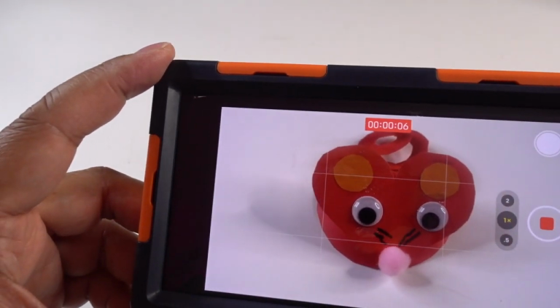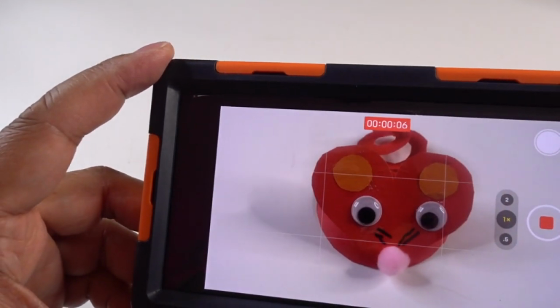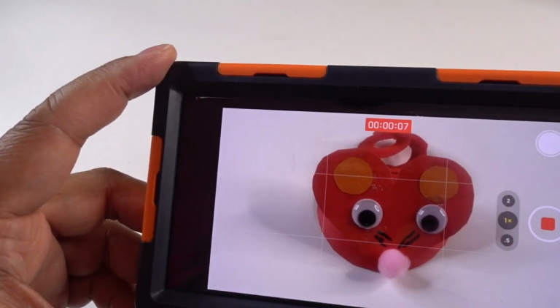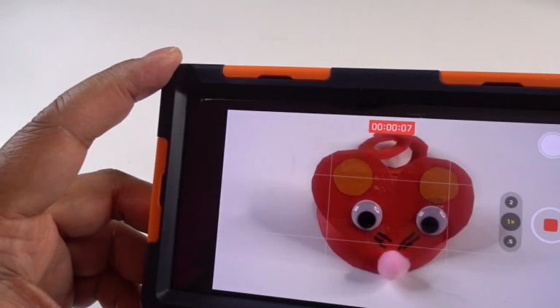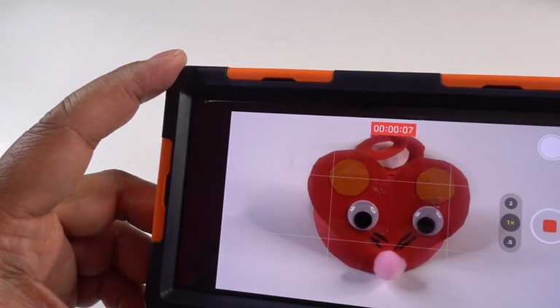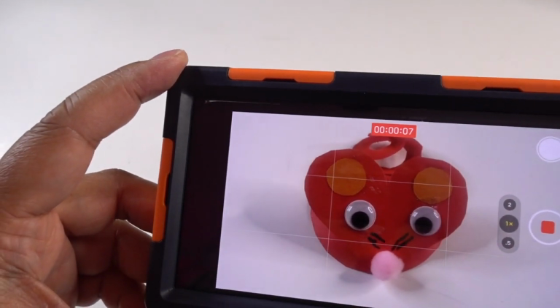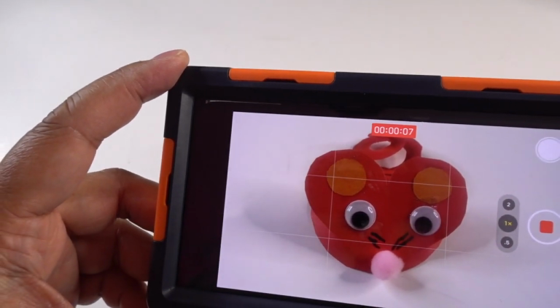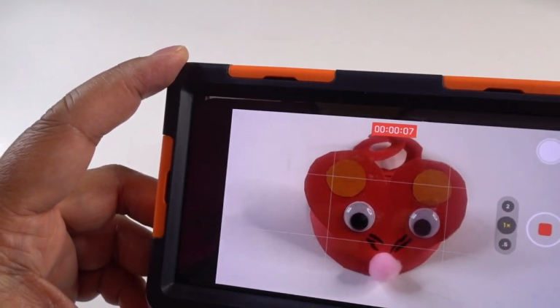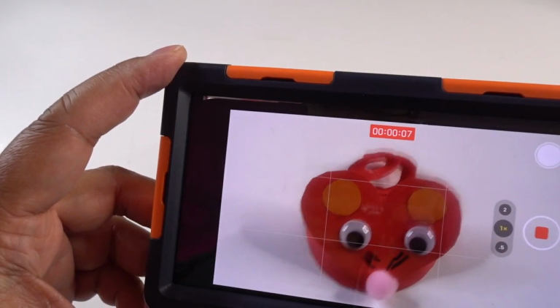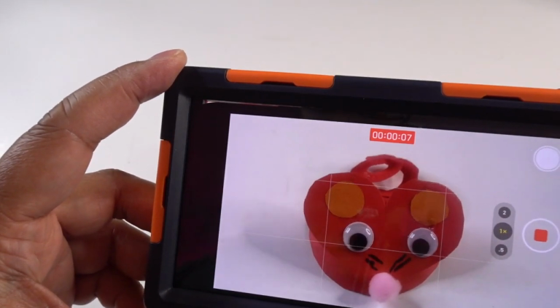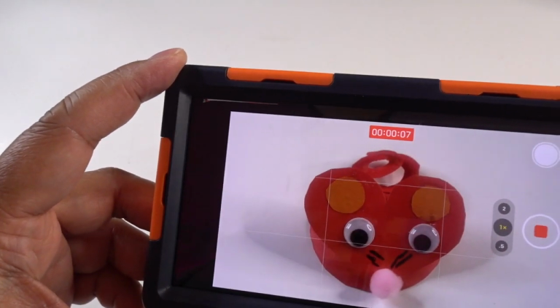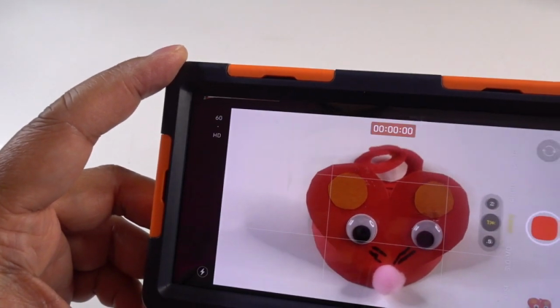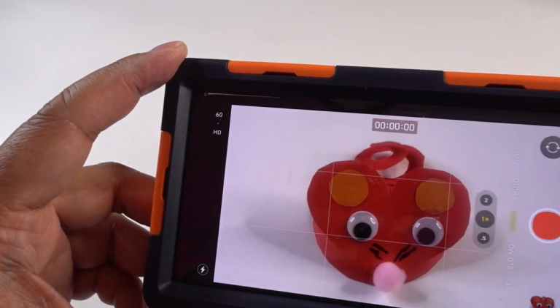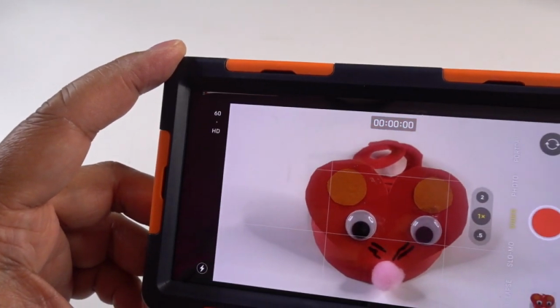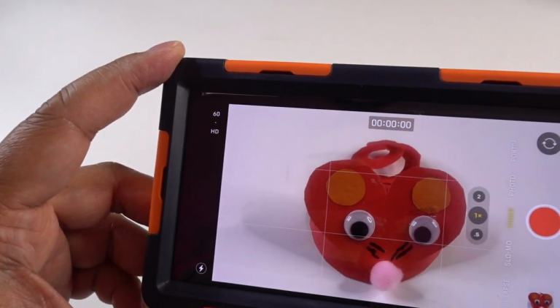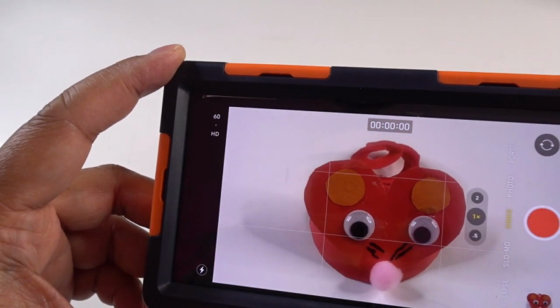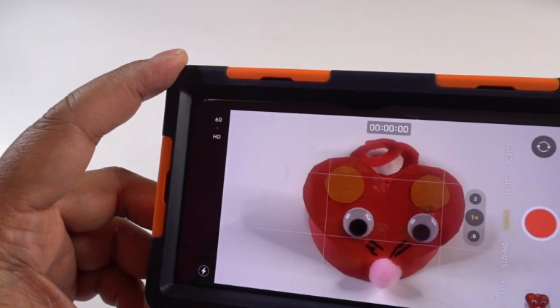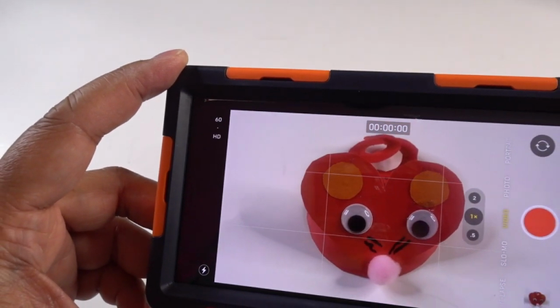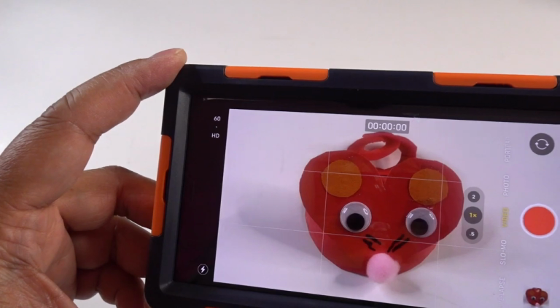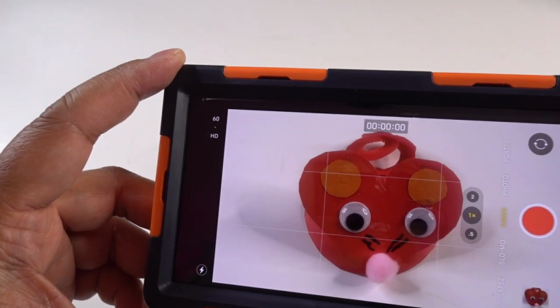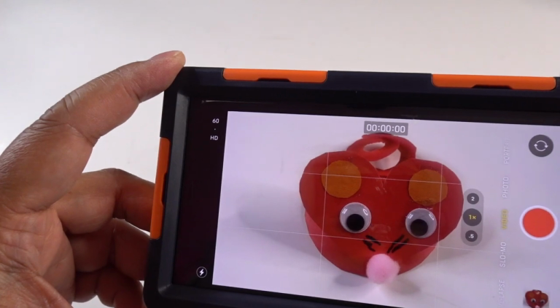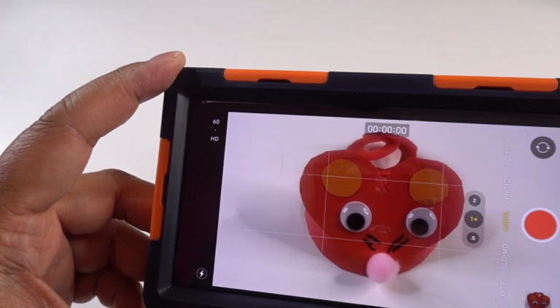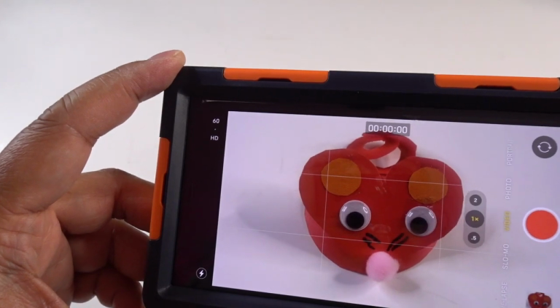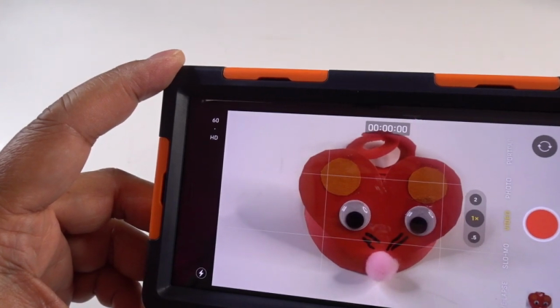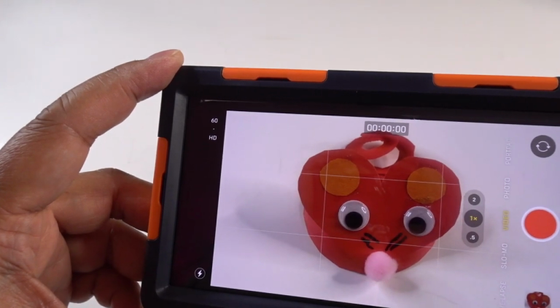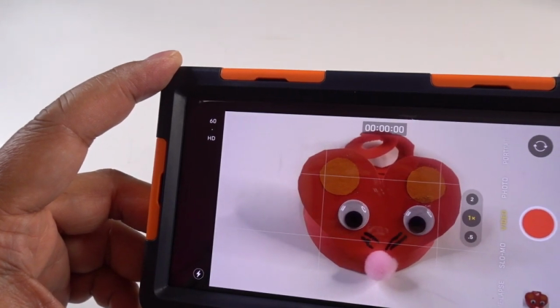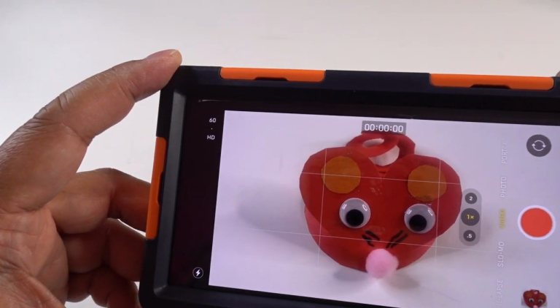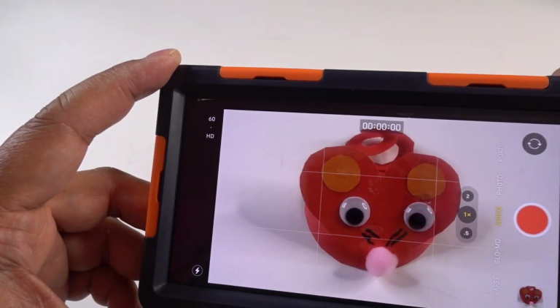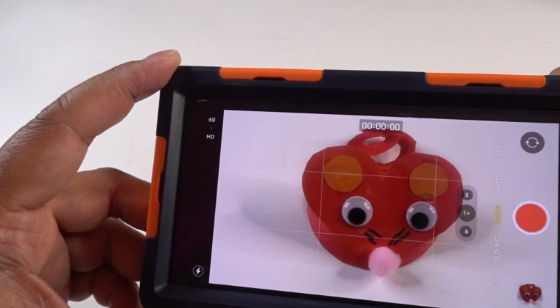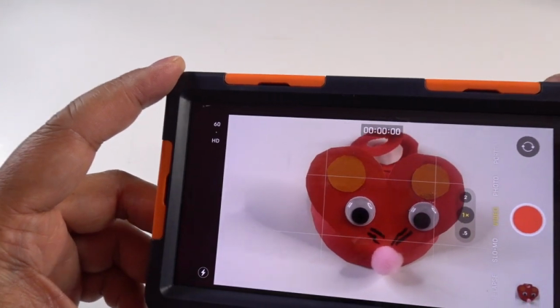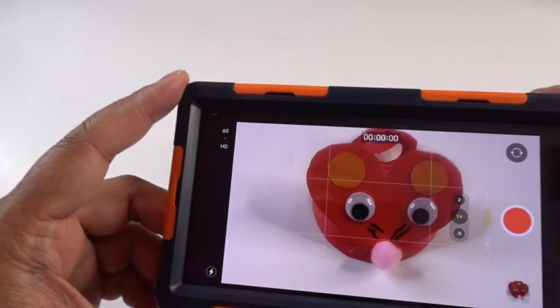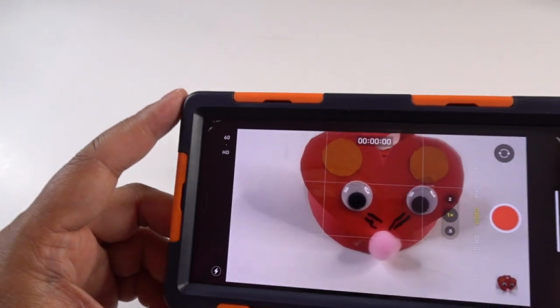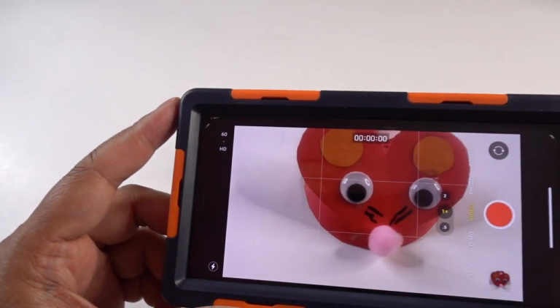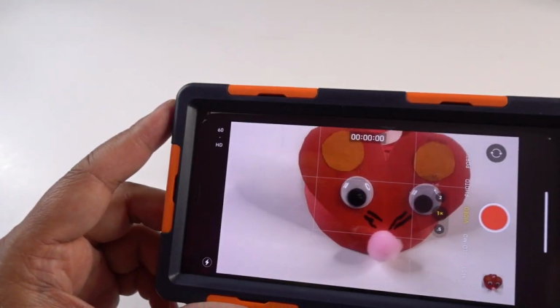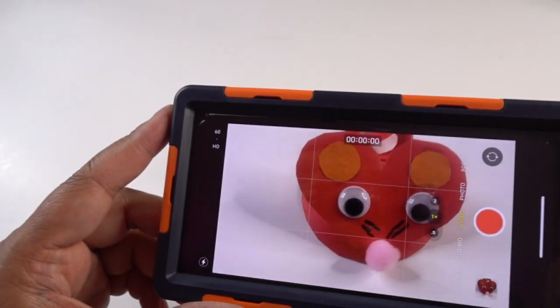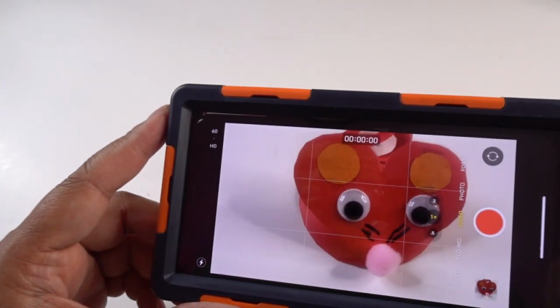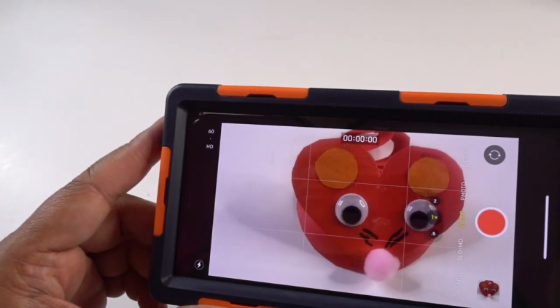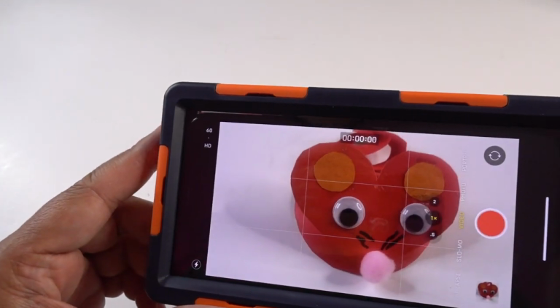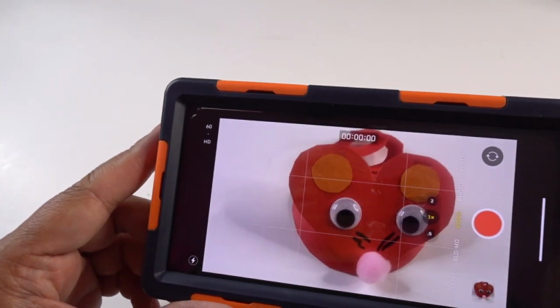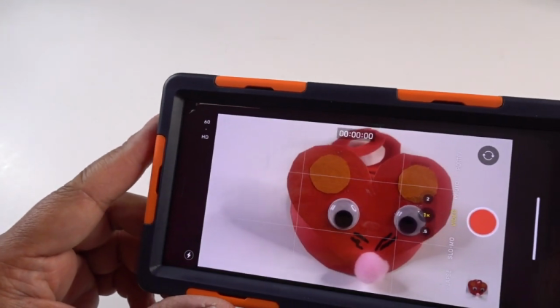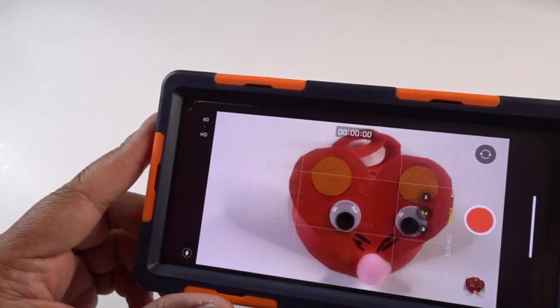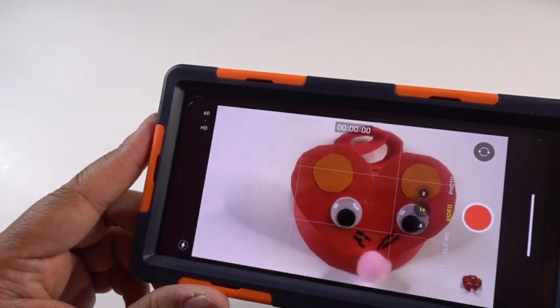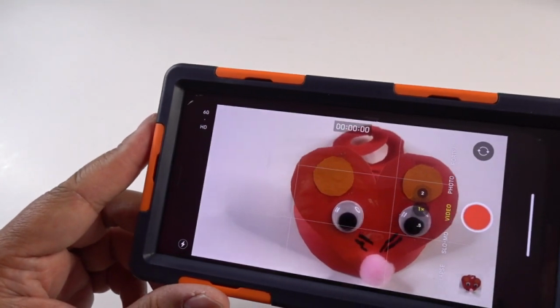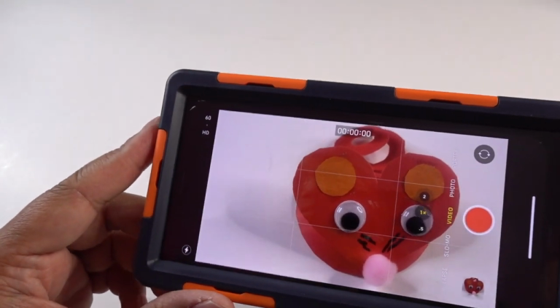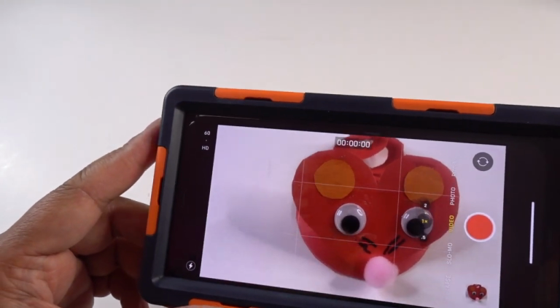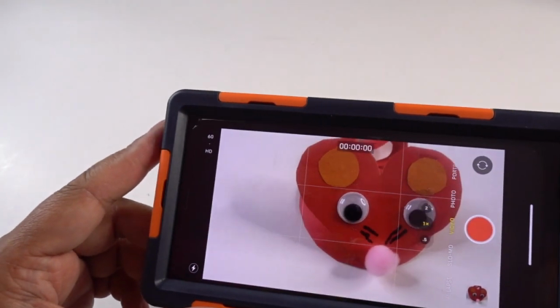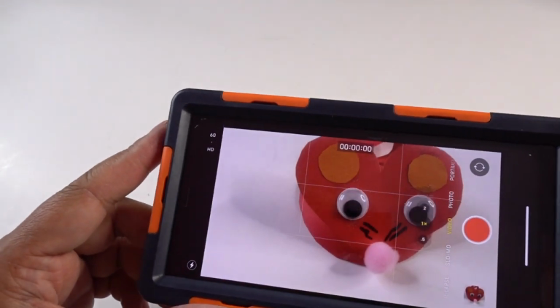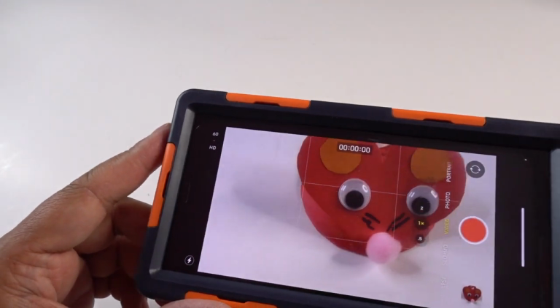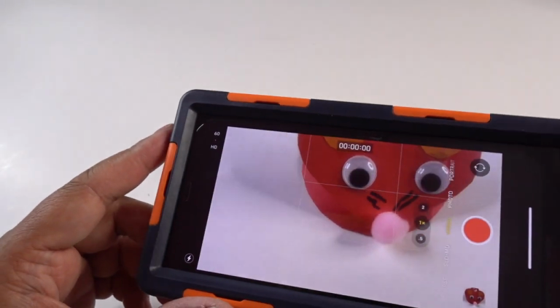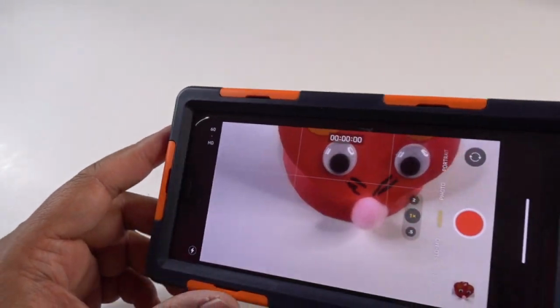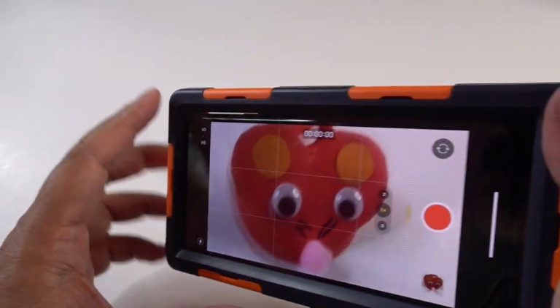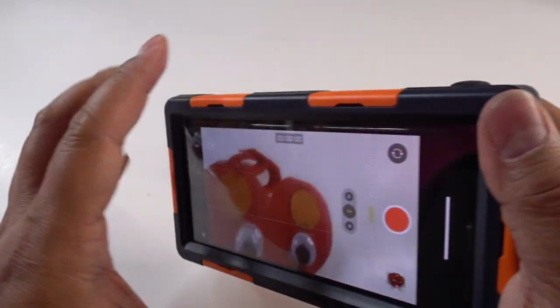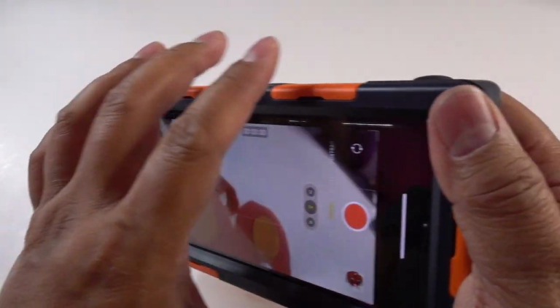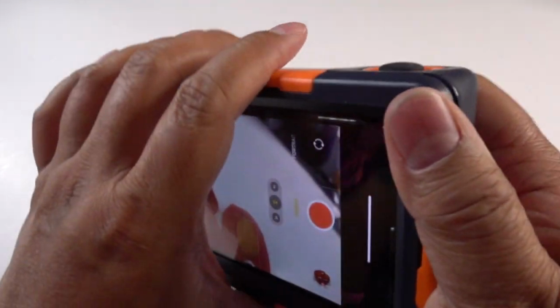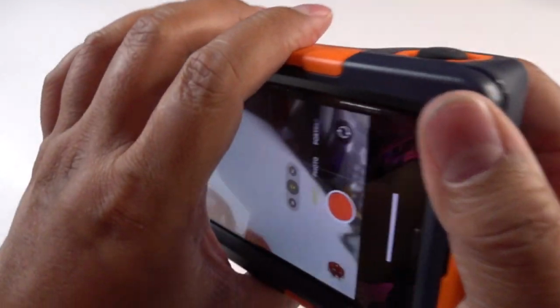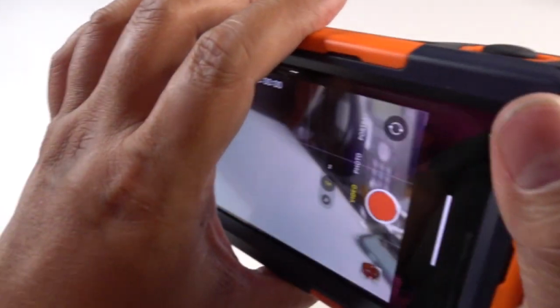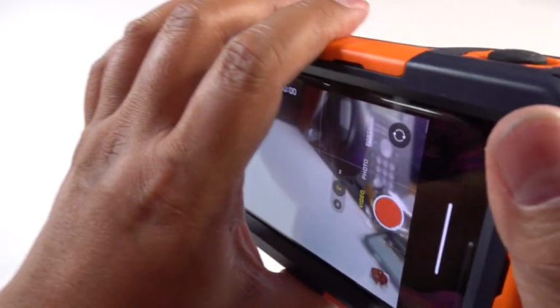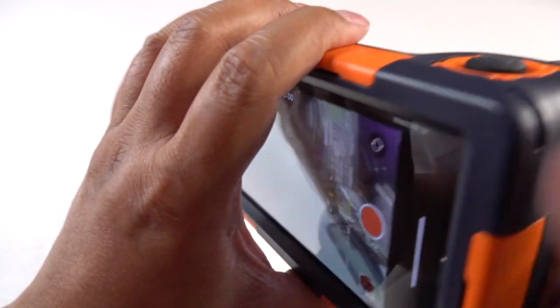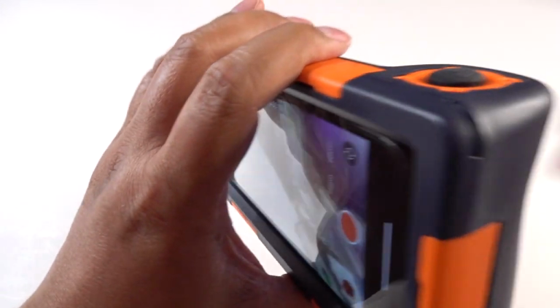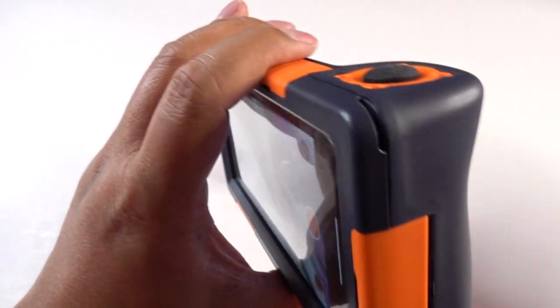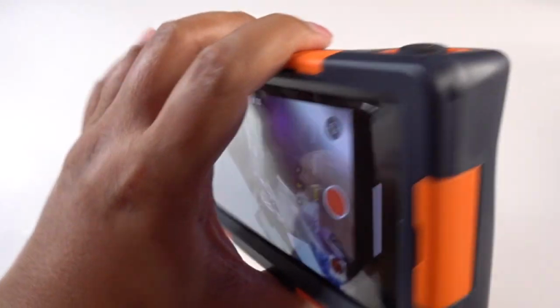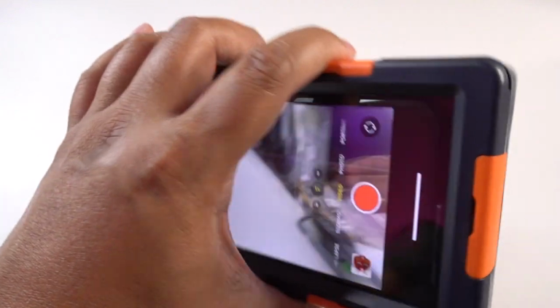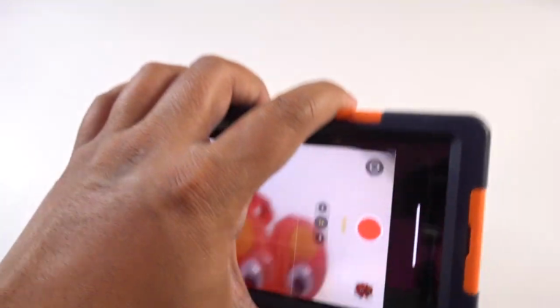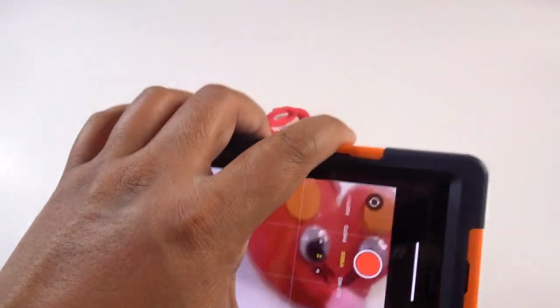I'll hit the button again and it stopped. This is crazy — I'm so excited about this. I can't wait to bring this to the beach.